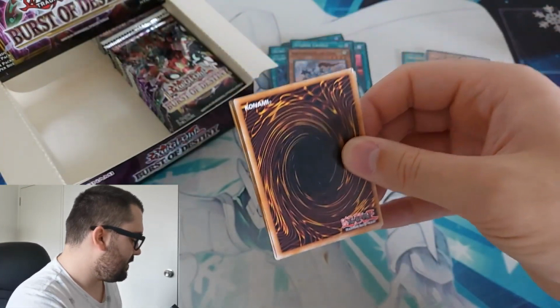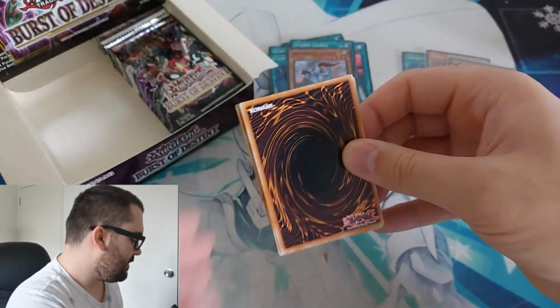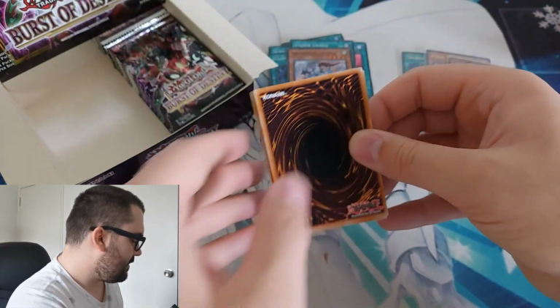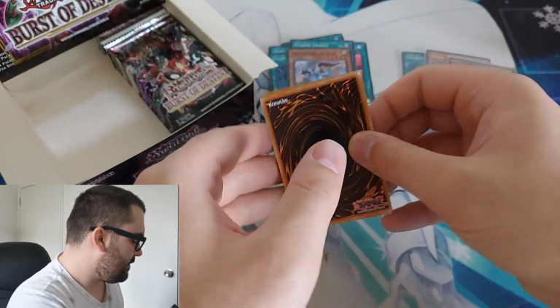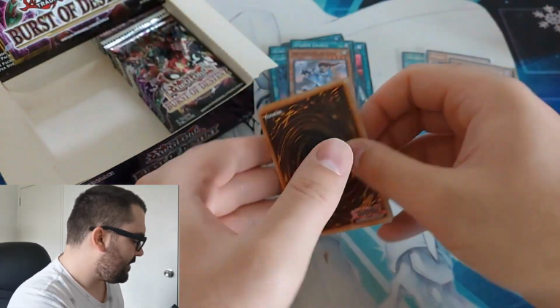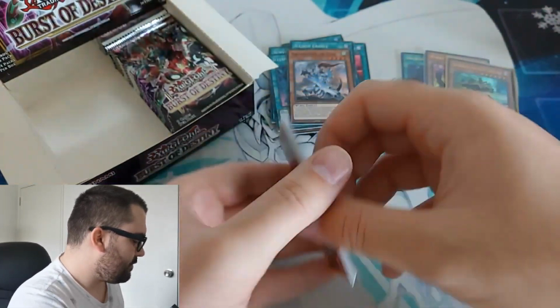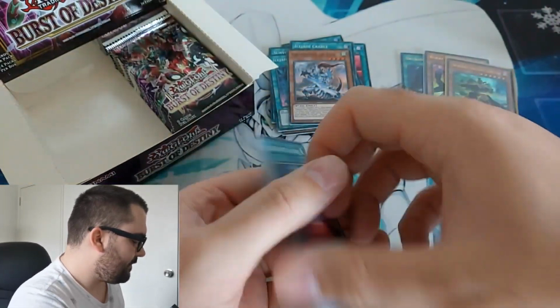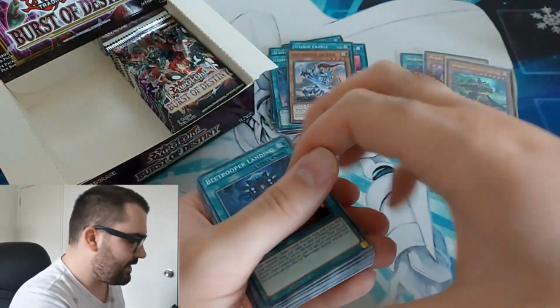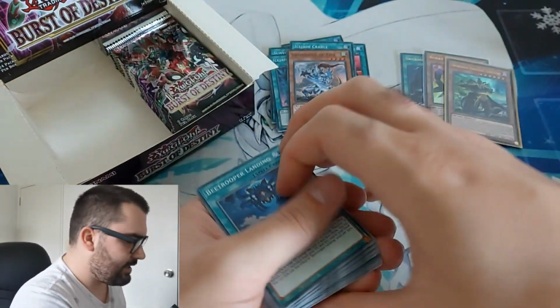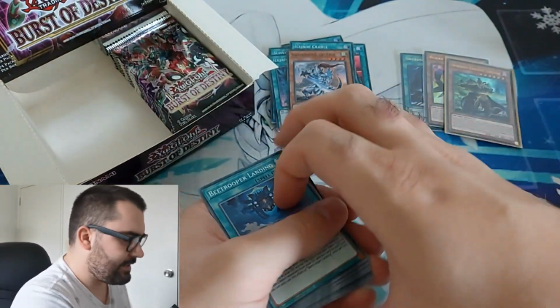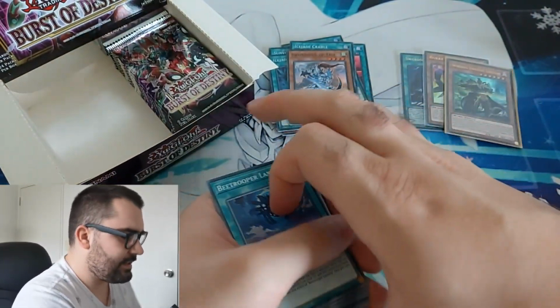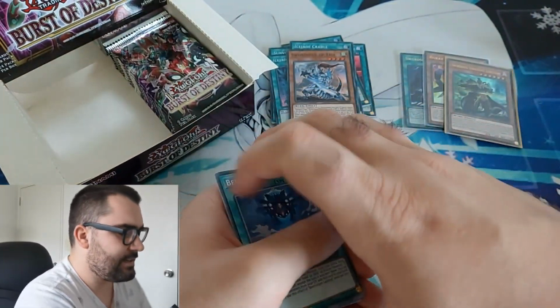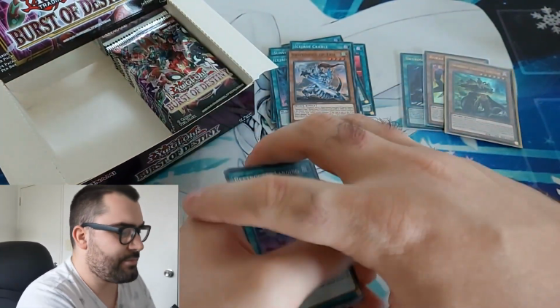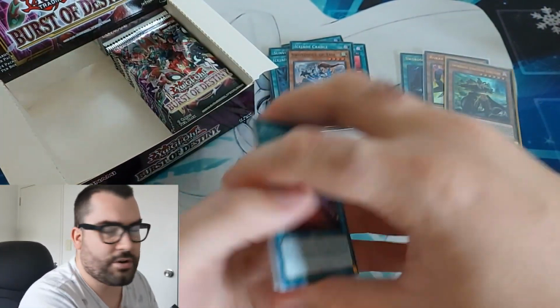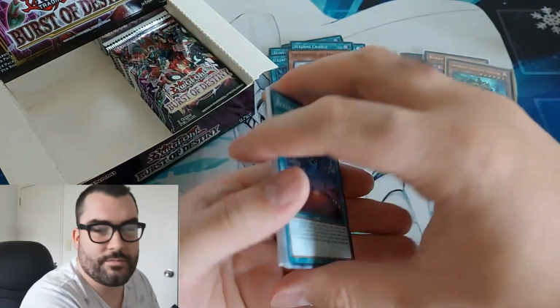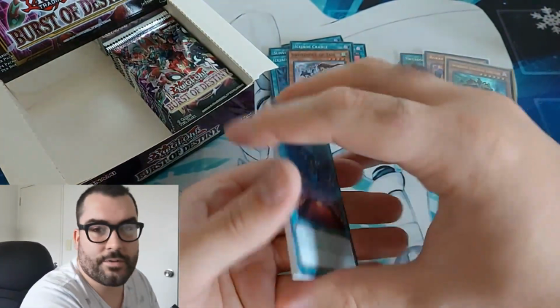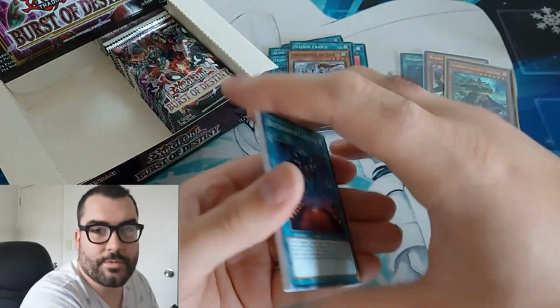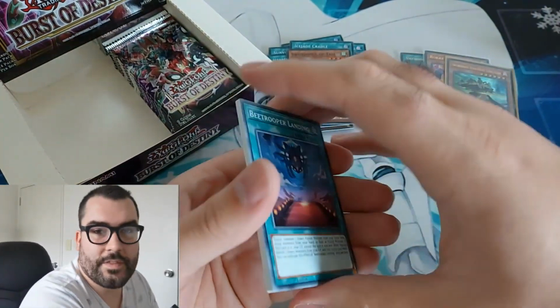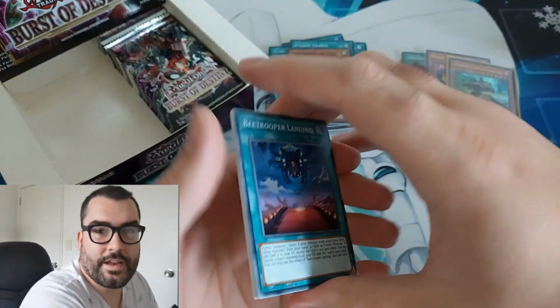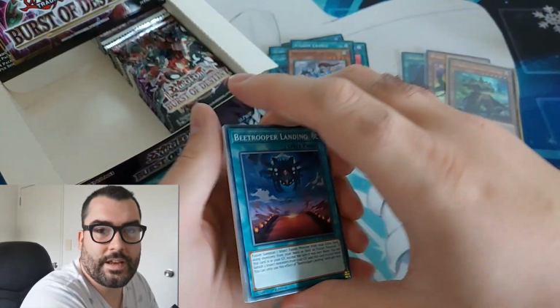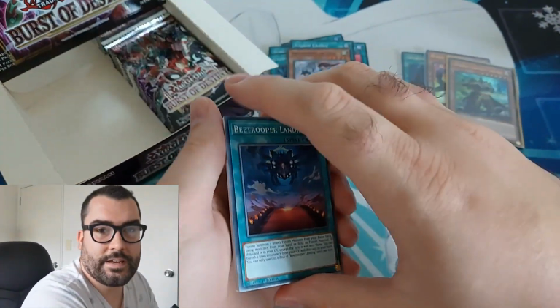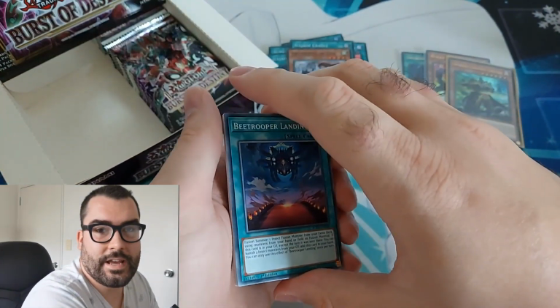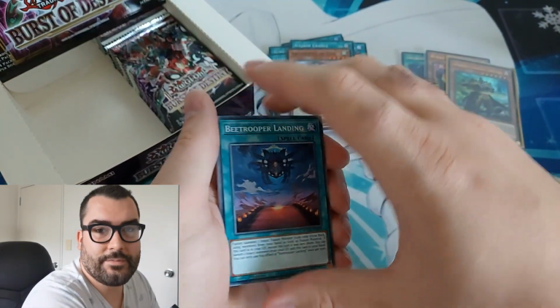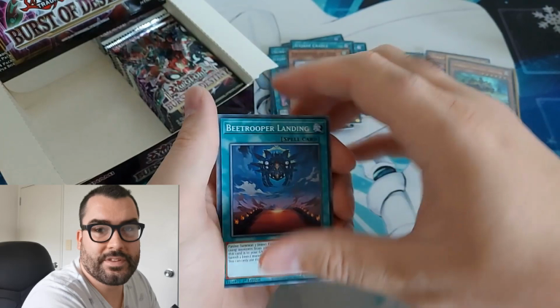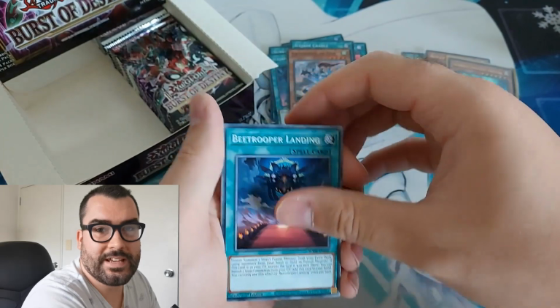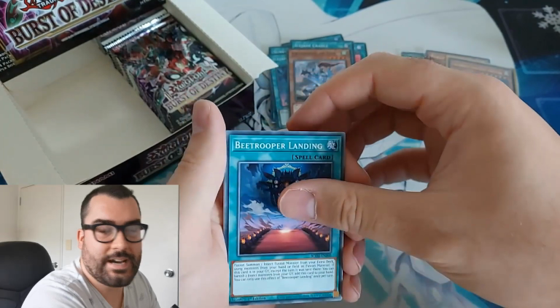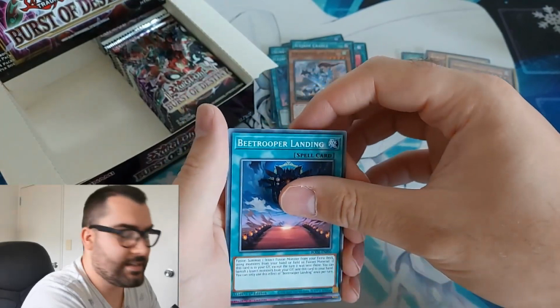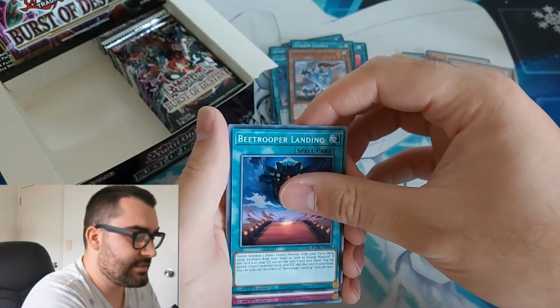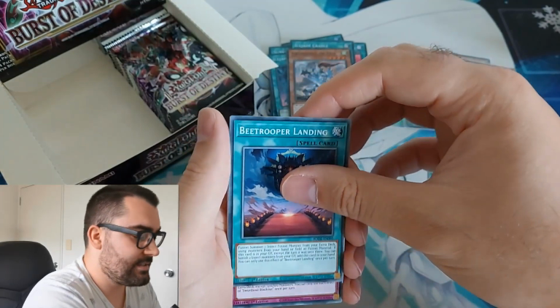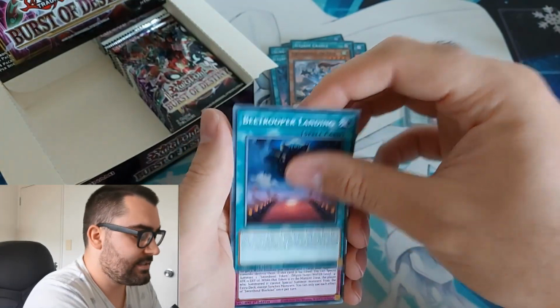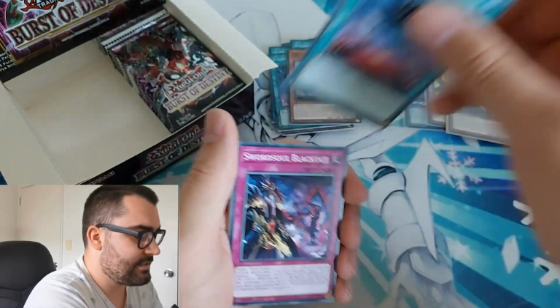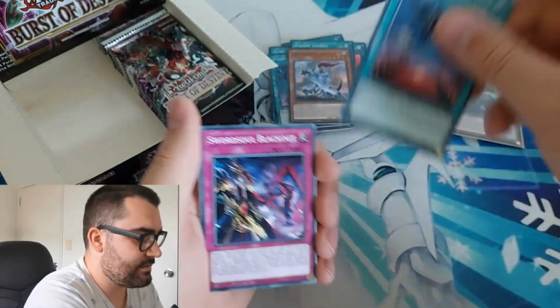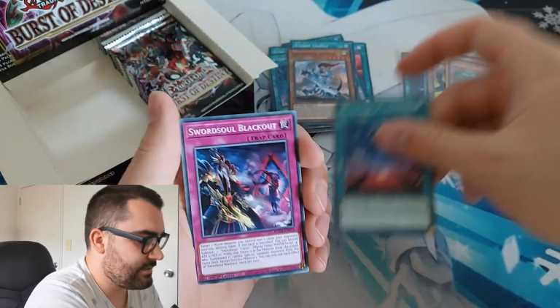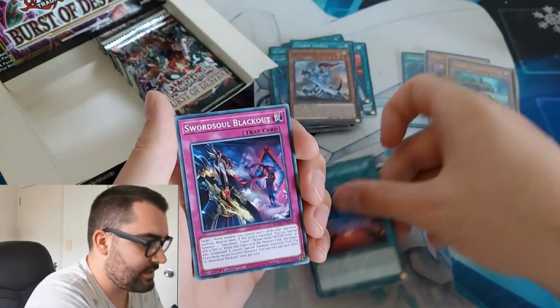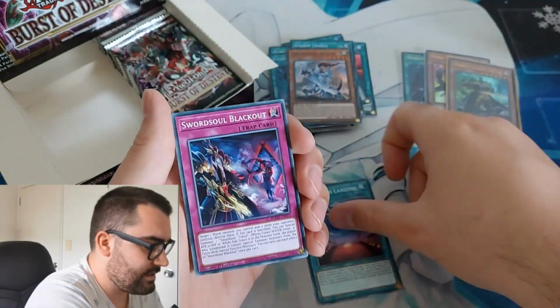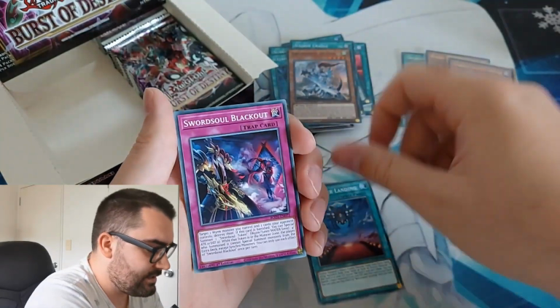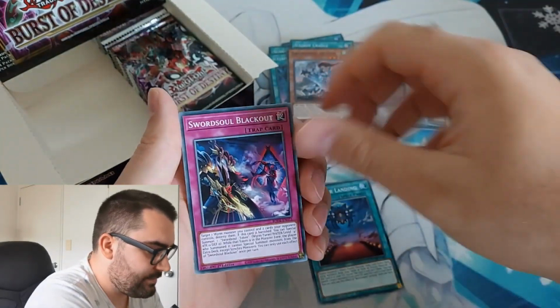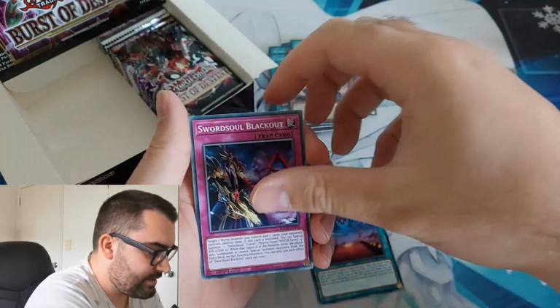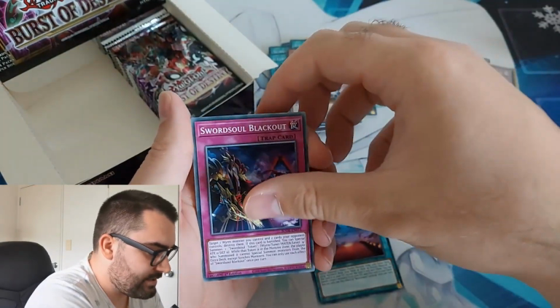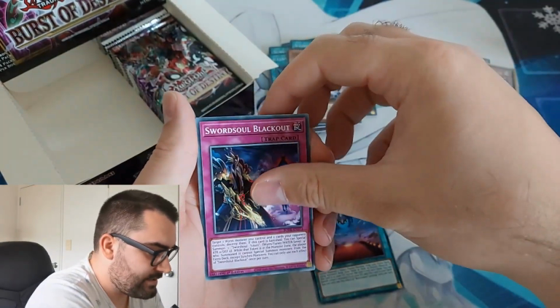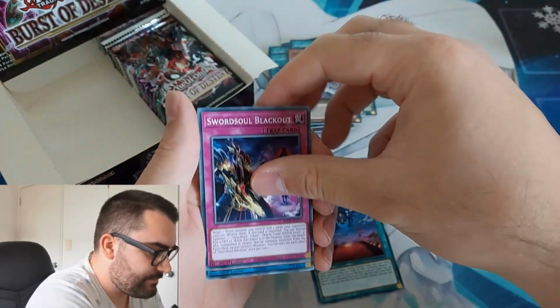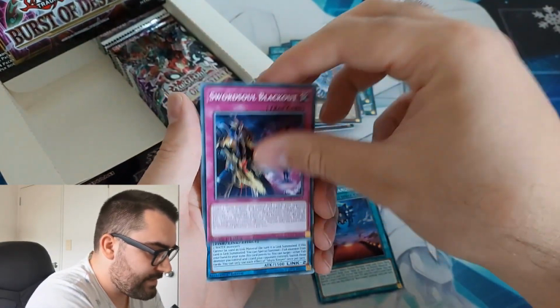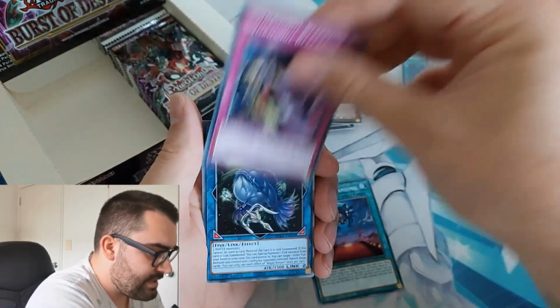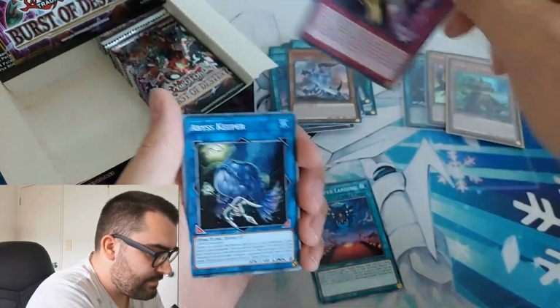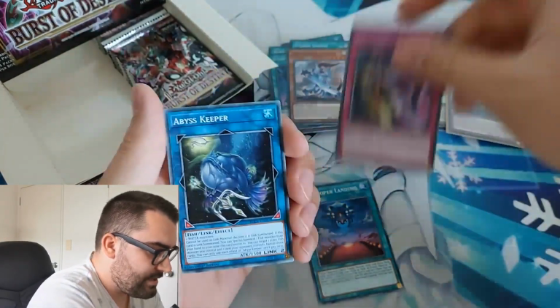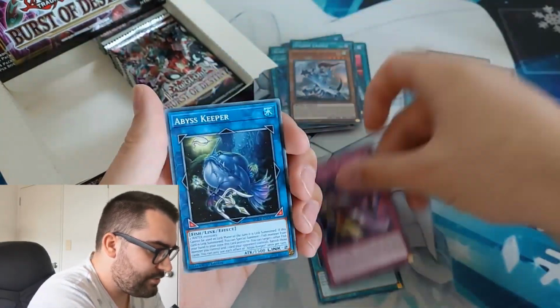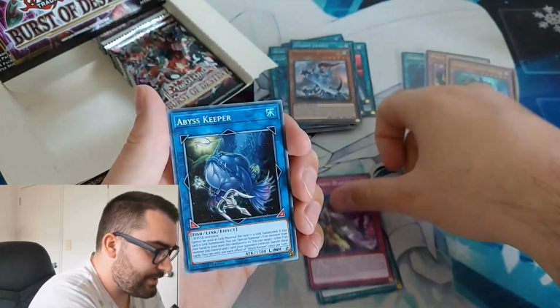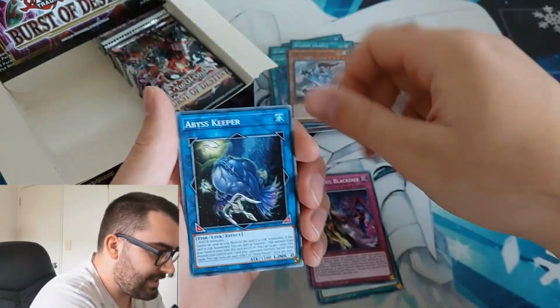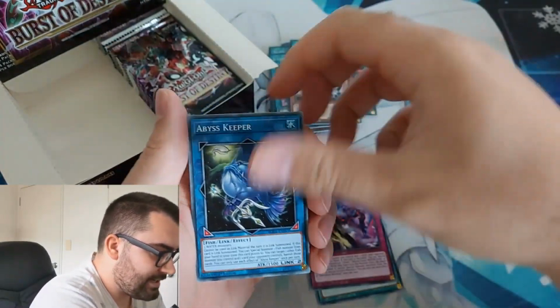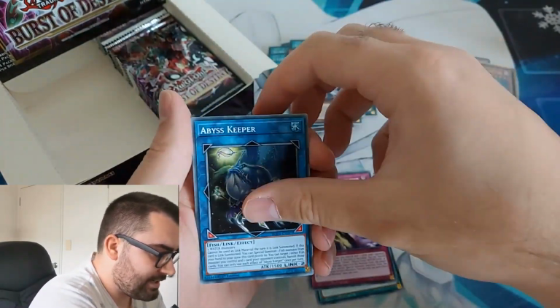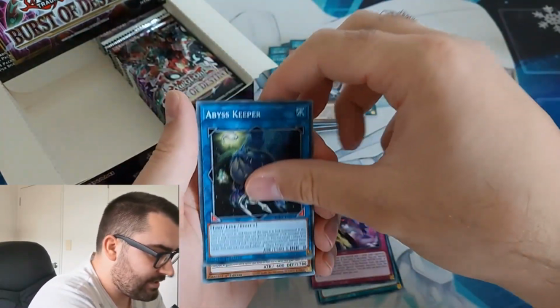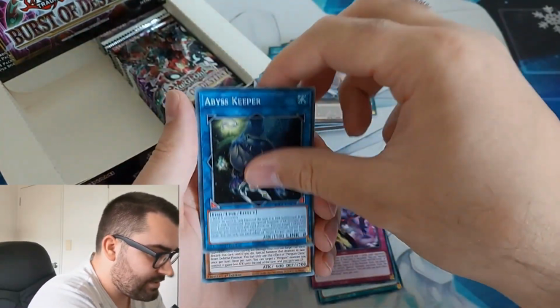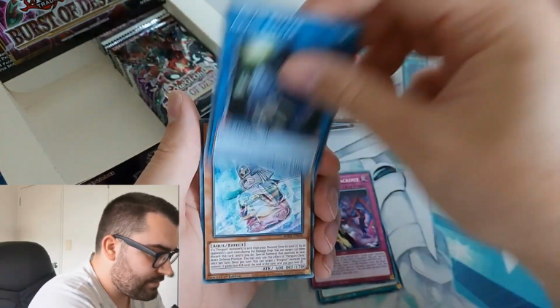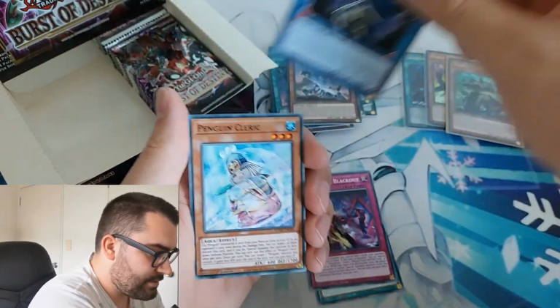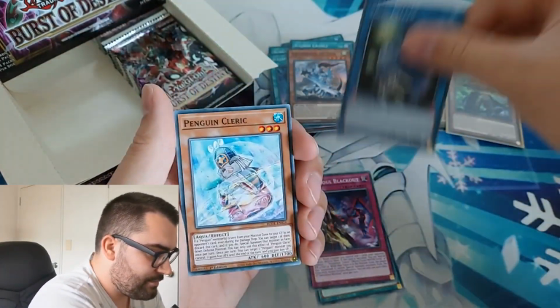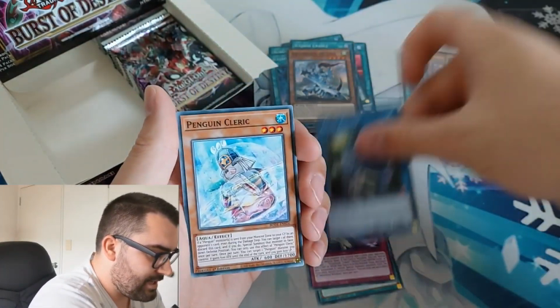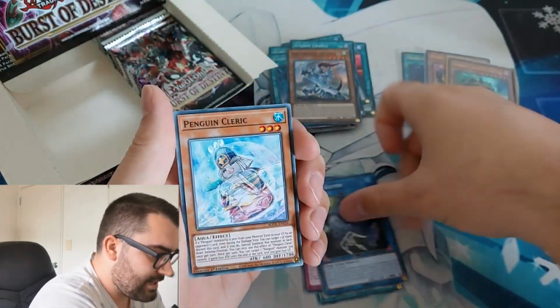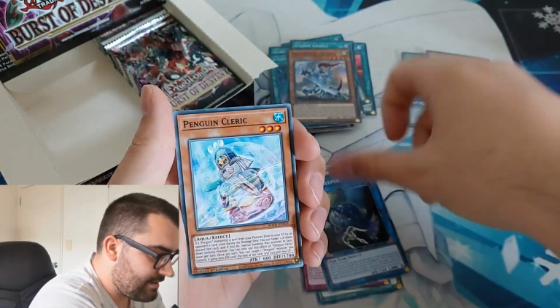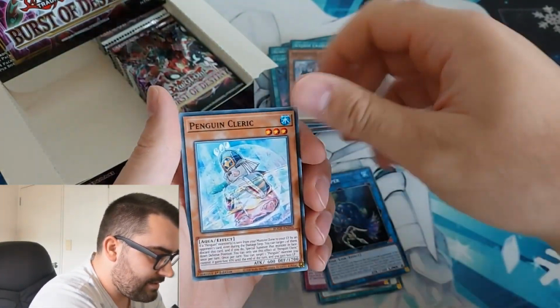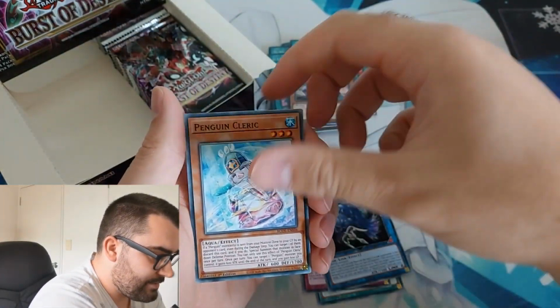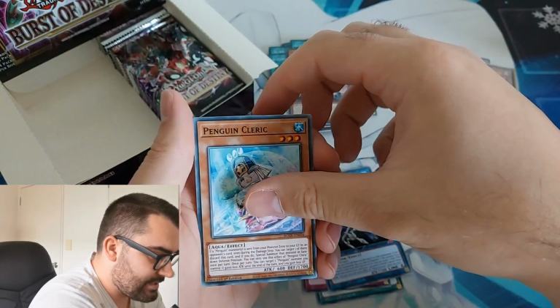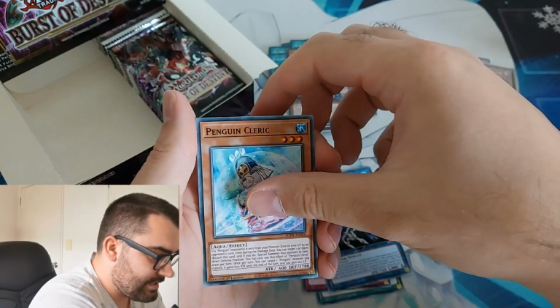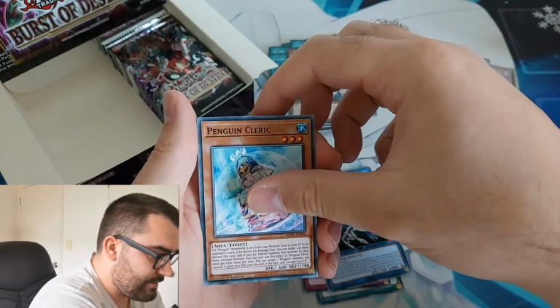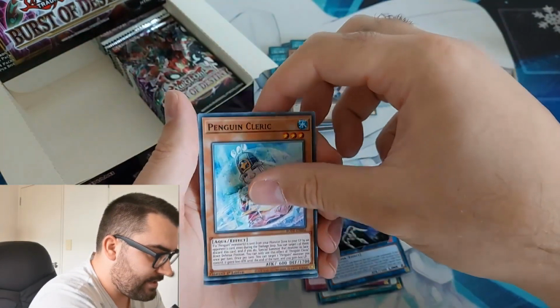It'd be cool if they did a thing like Pokémon where they named the artists on the card — that'd be nice. B-Trooper Landing, Sword Soul Blackout, and Abyss Keeper.